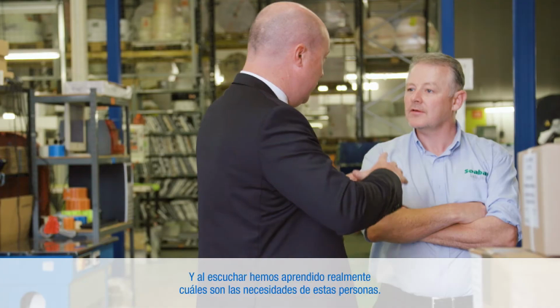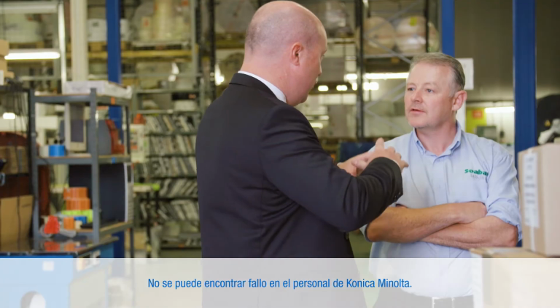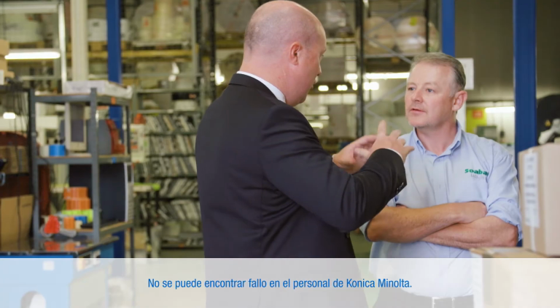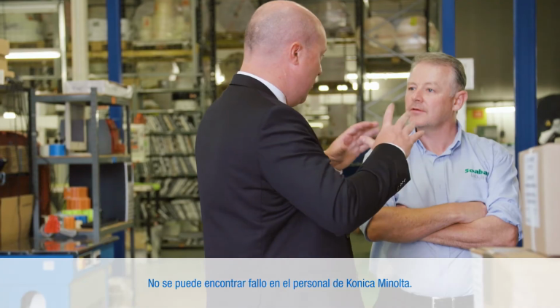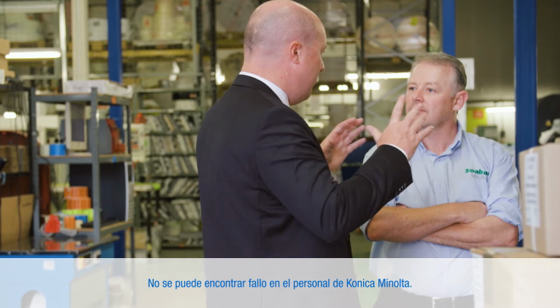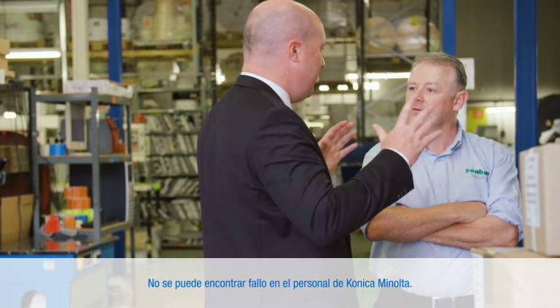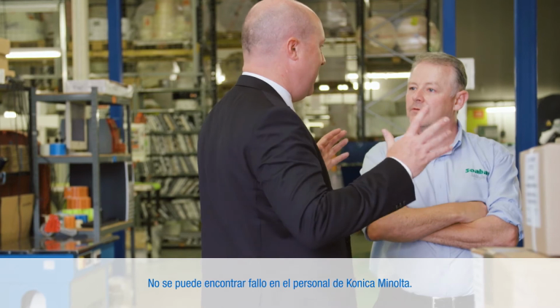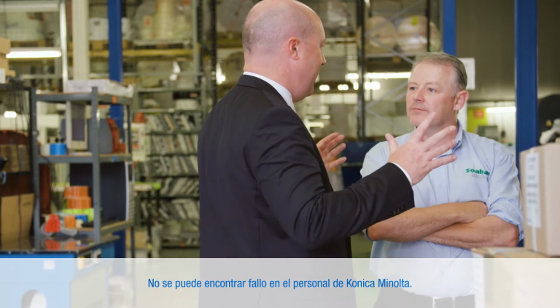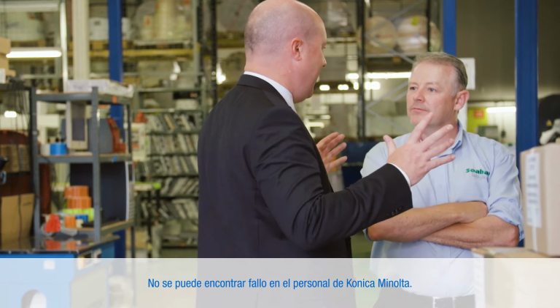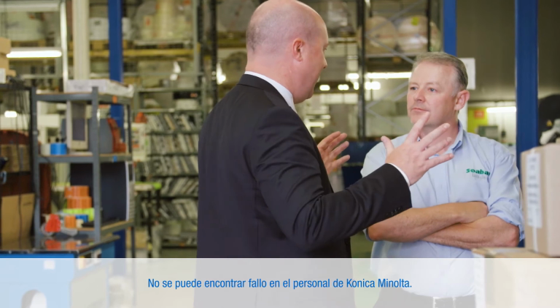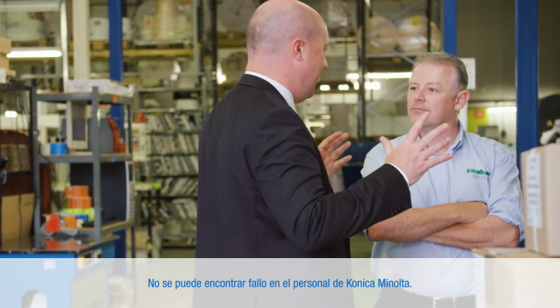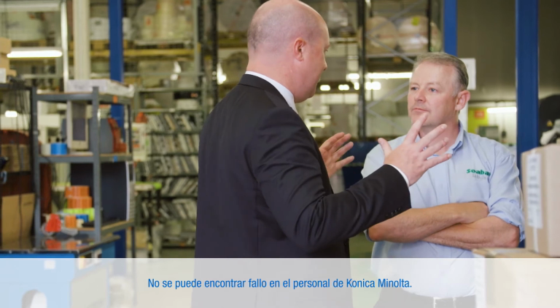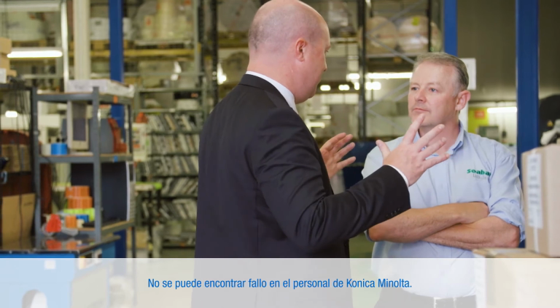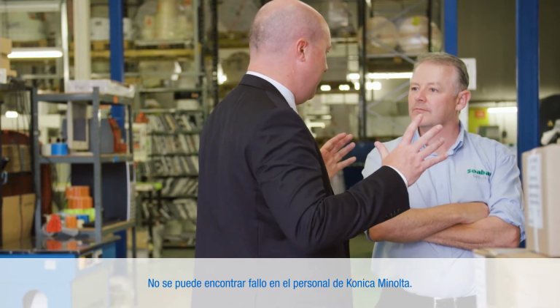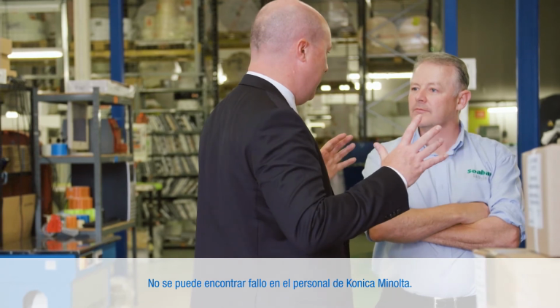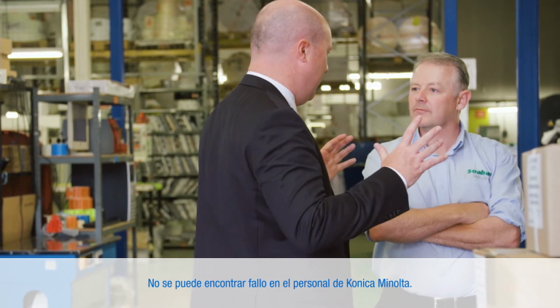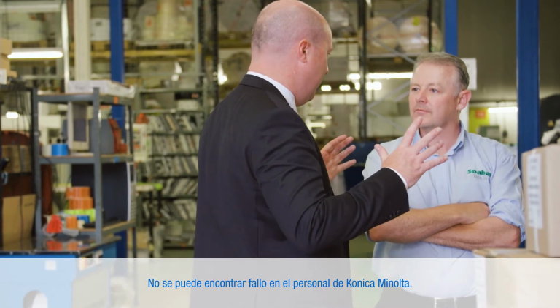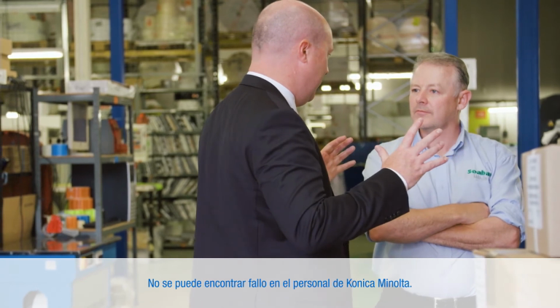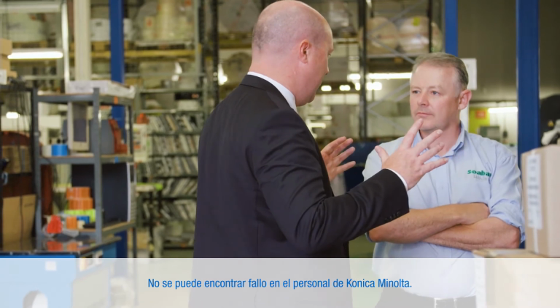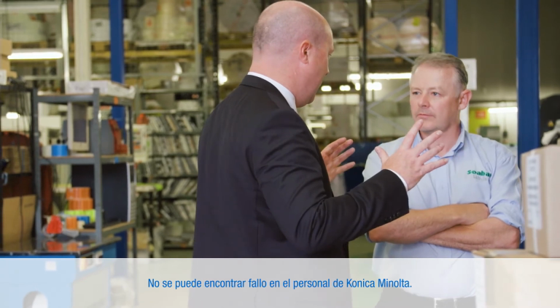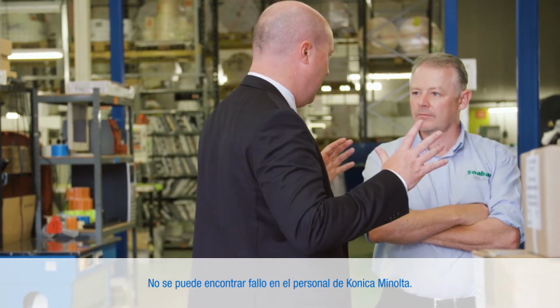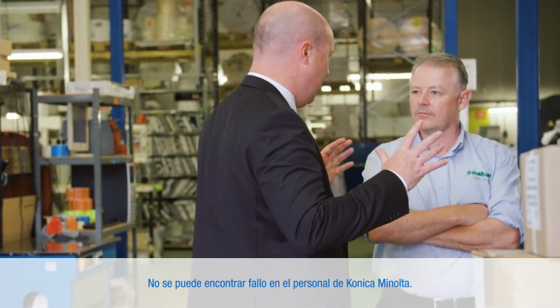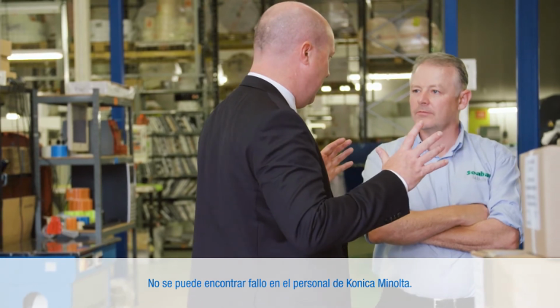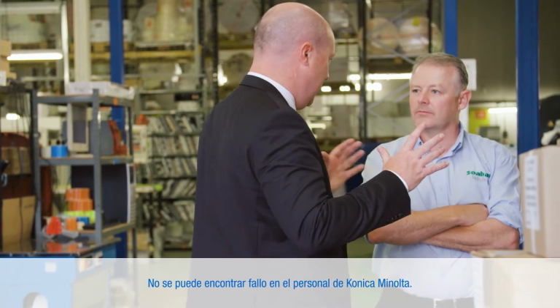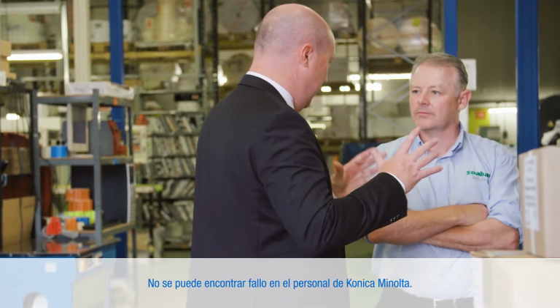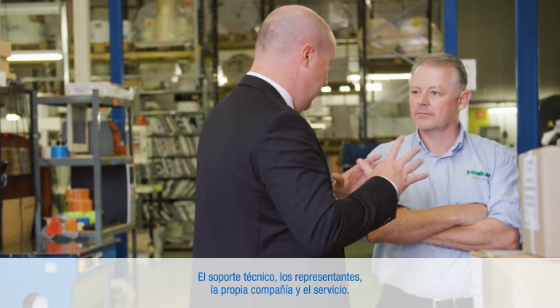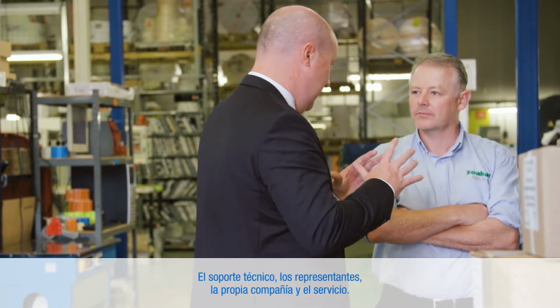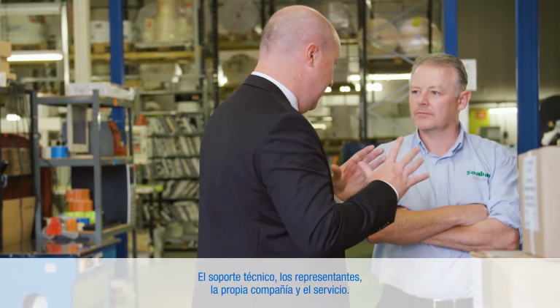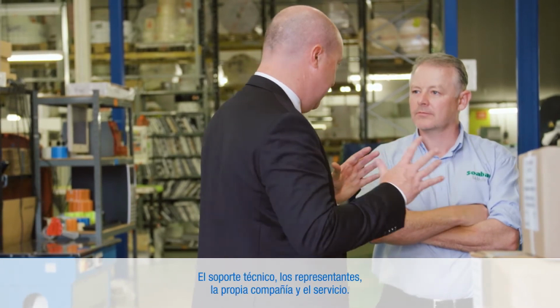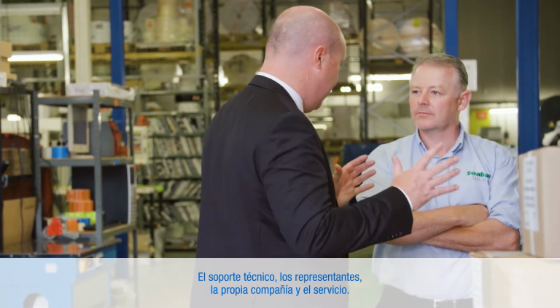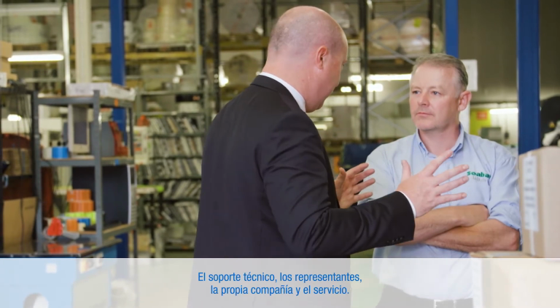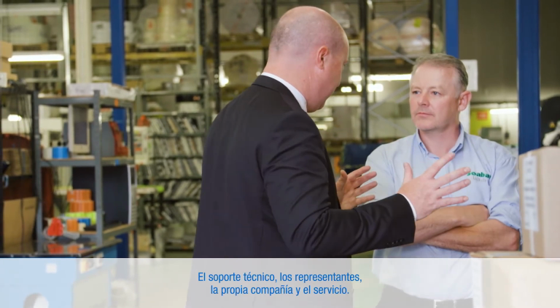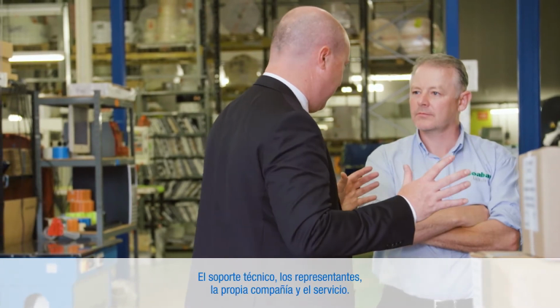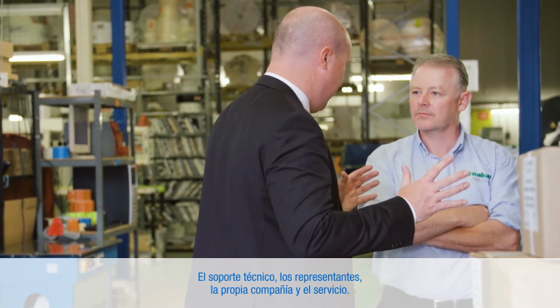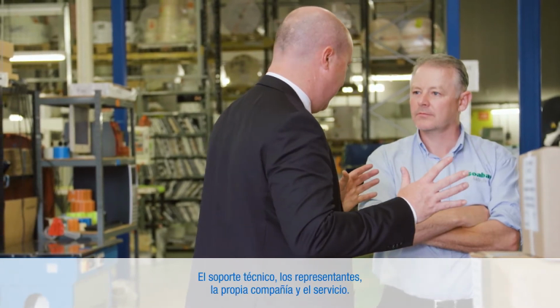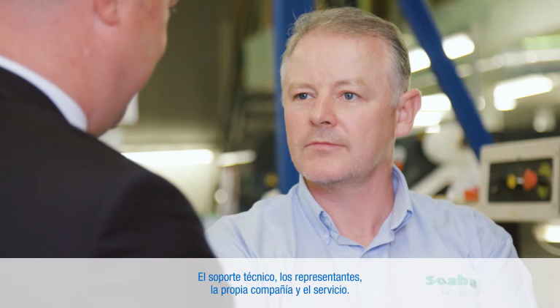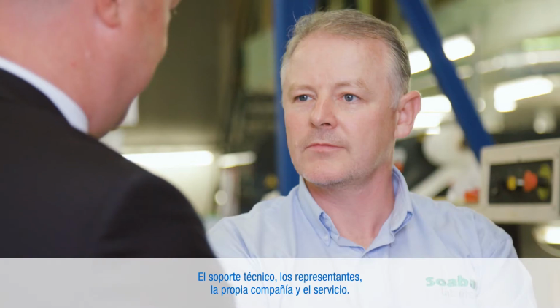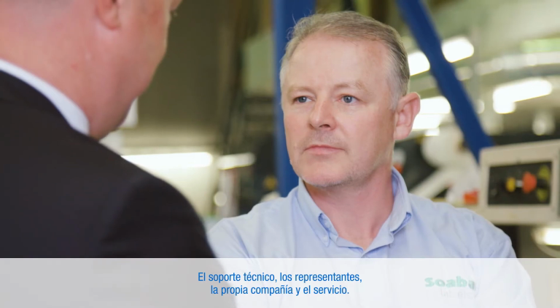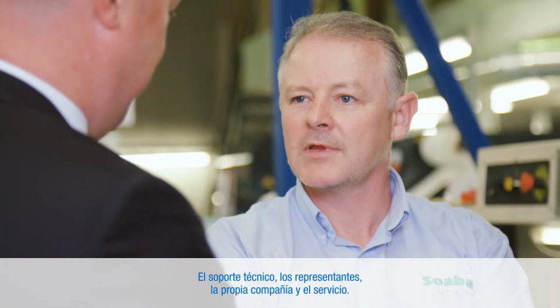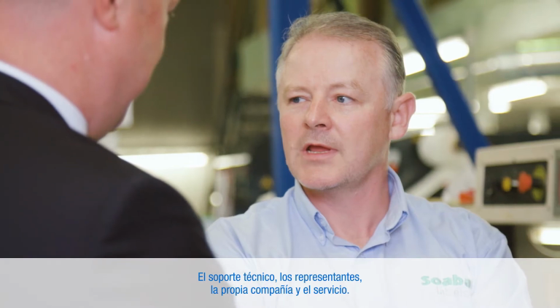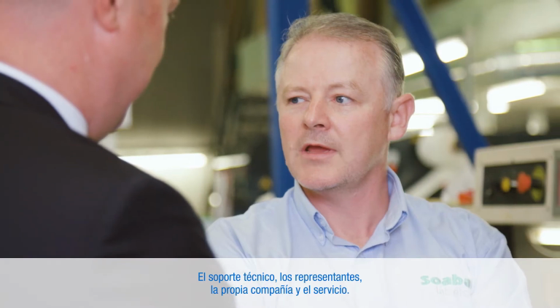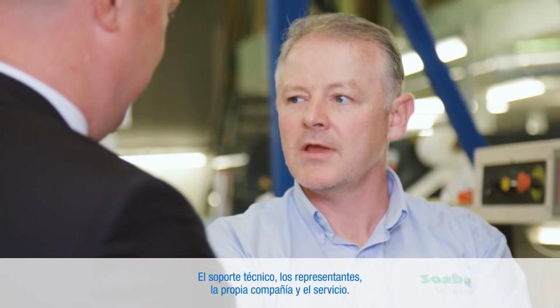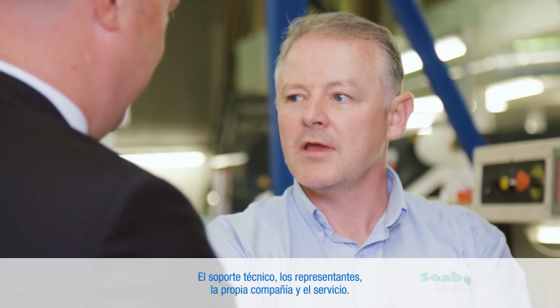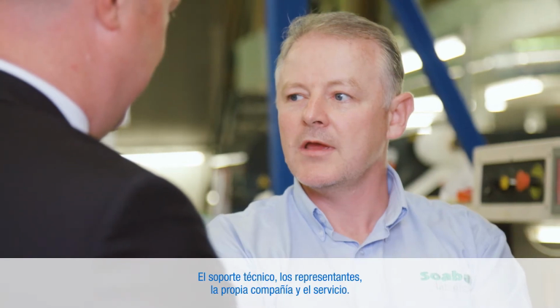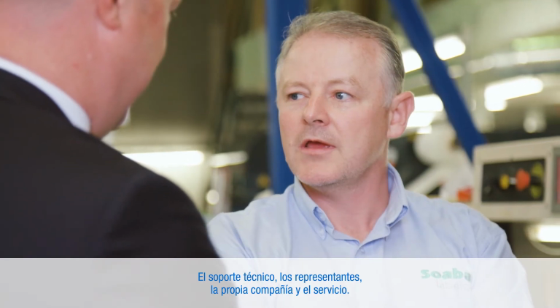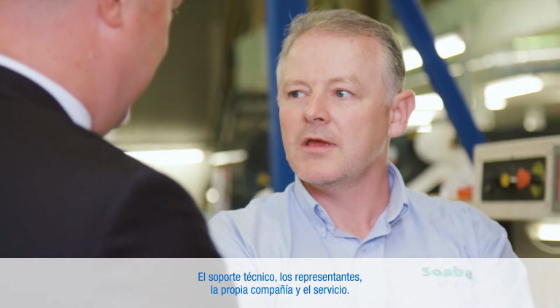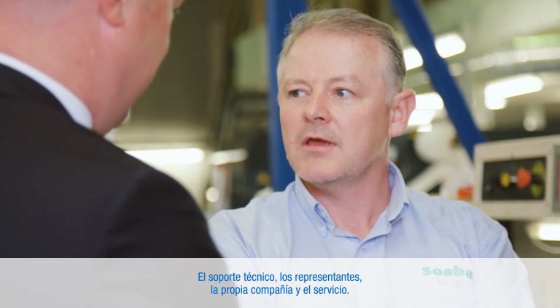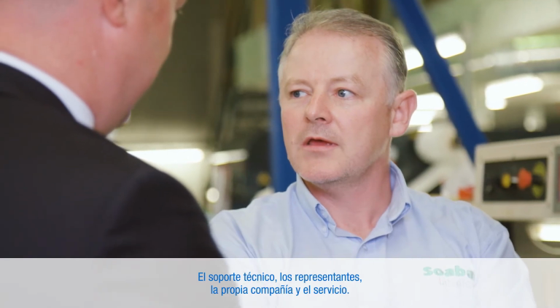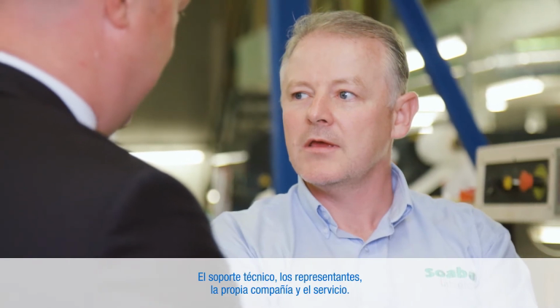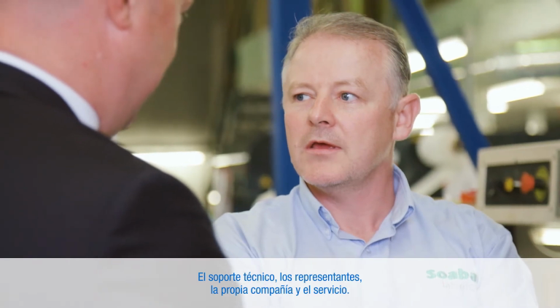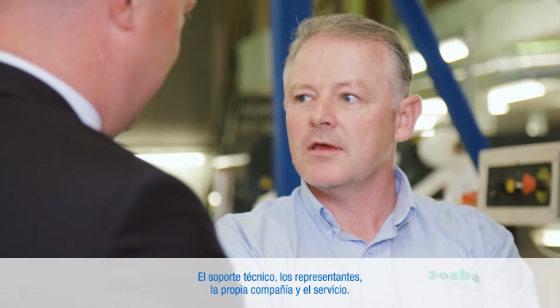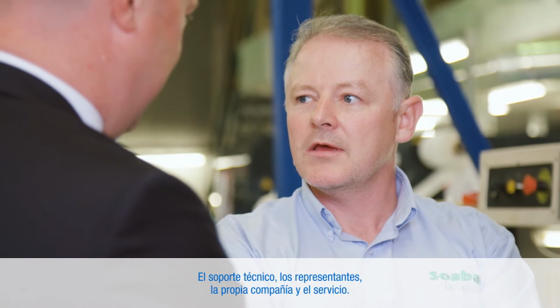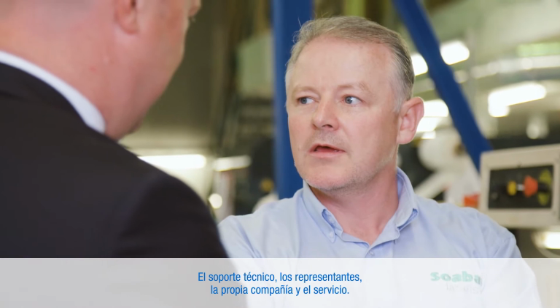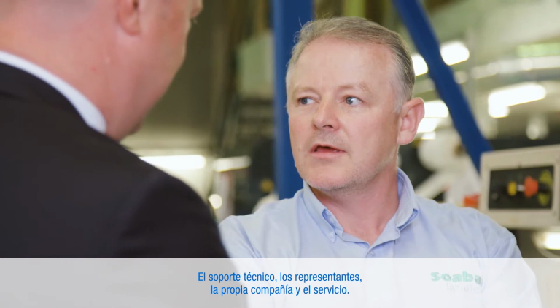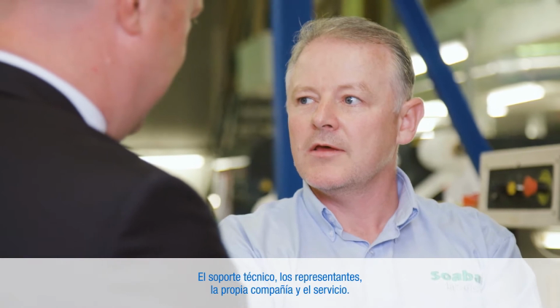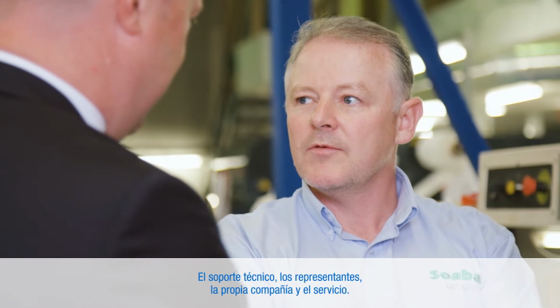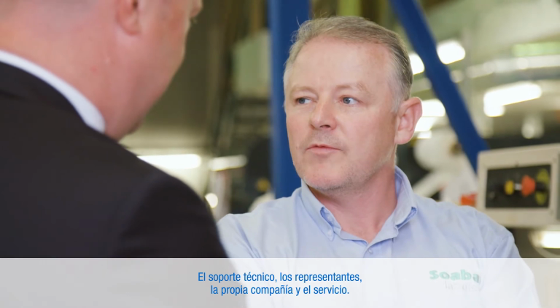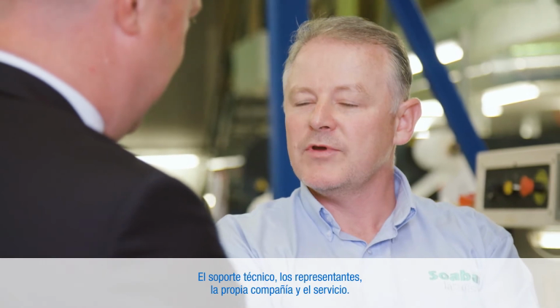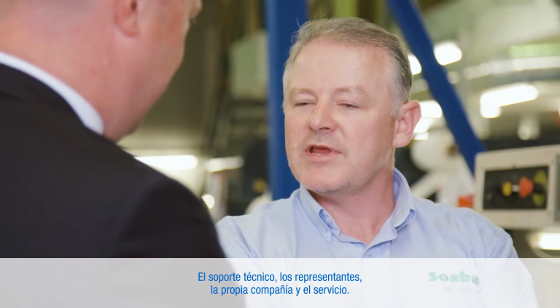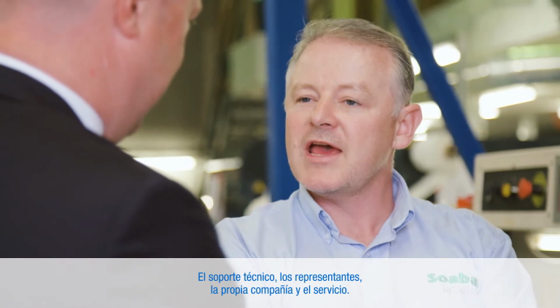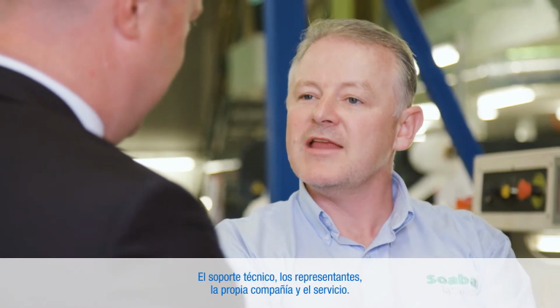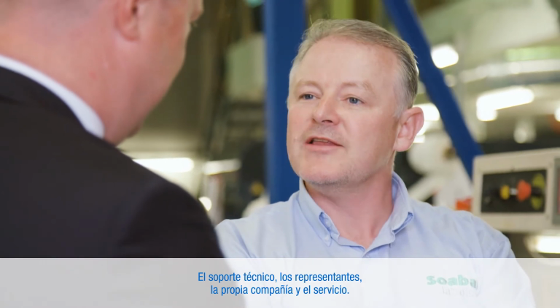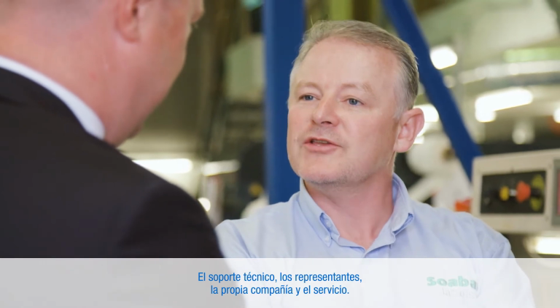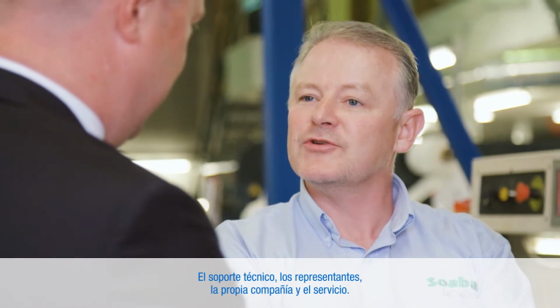I can't fault any of the staff at Konica Minolta — the technical backup, the reps, the company themselves and the servicing.